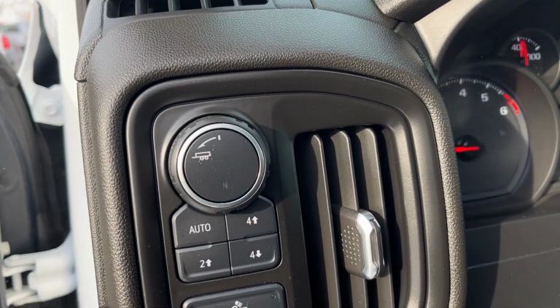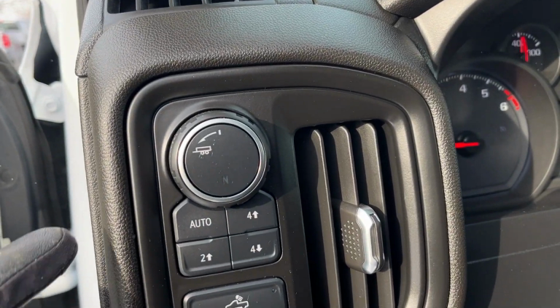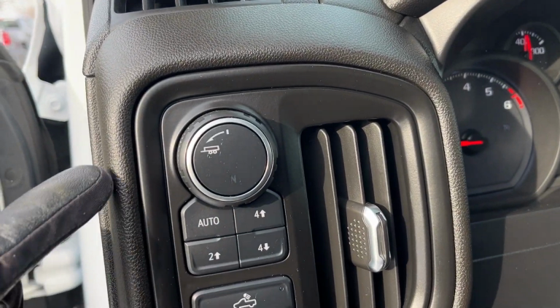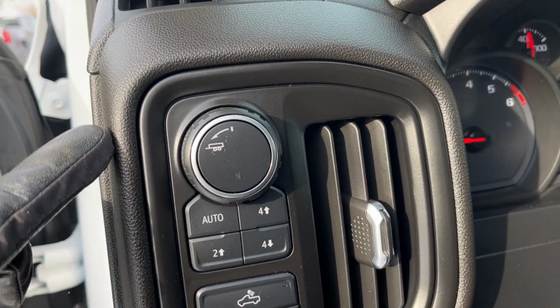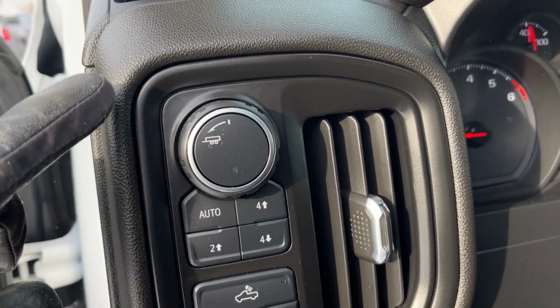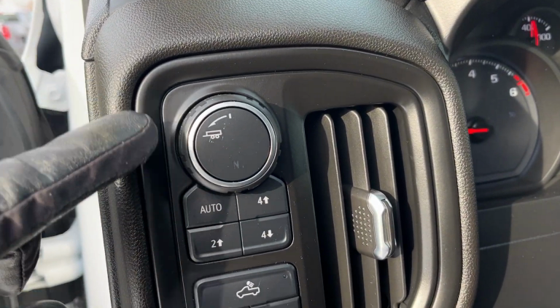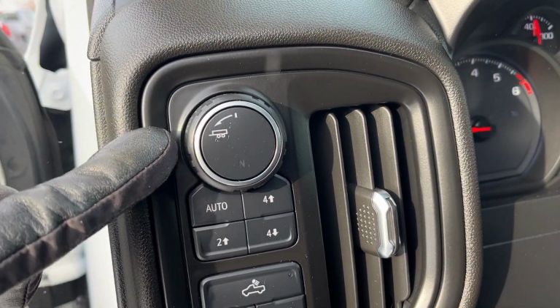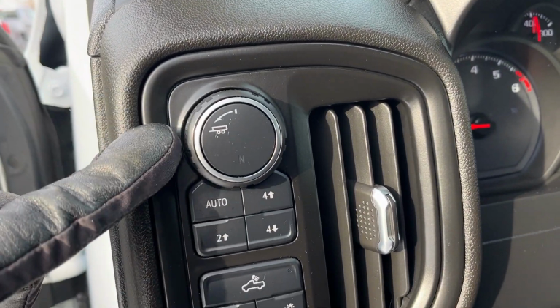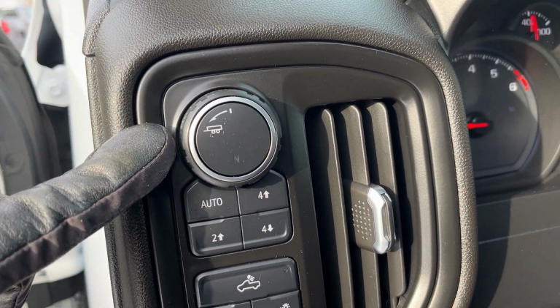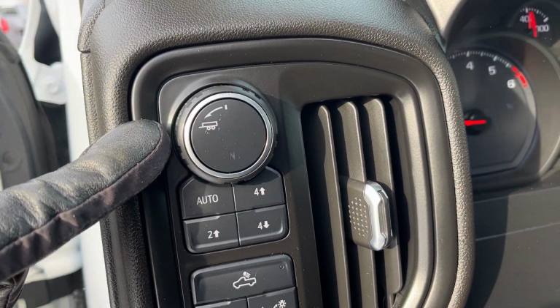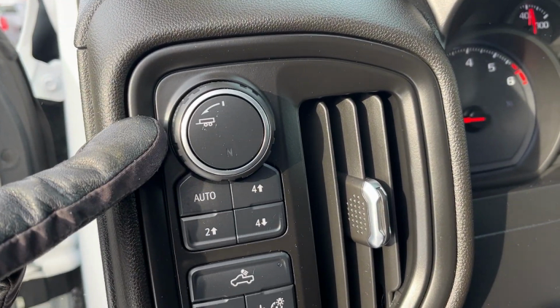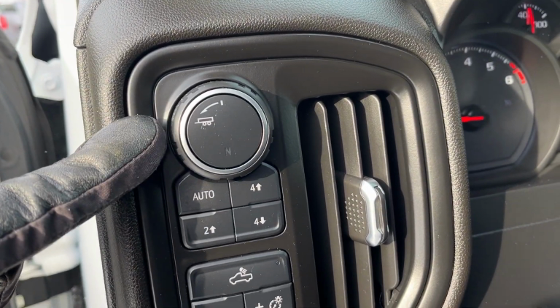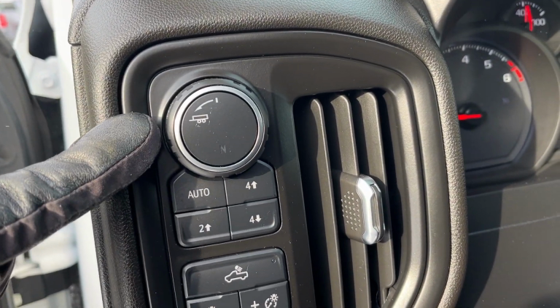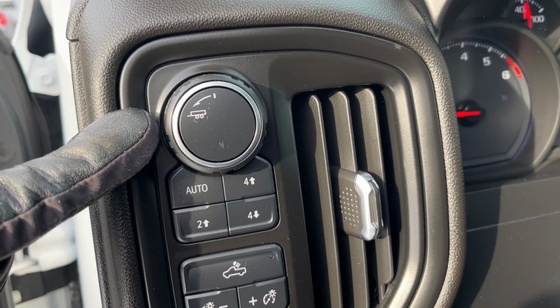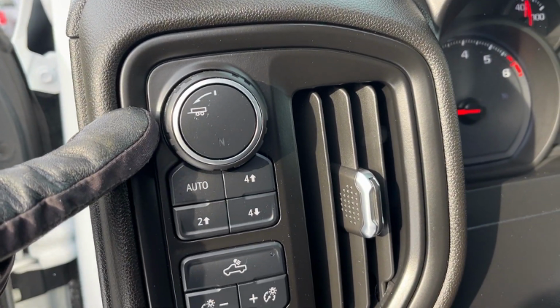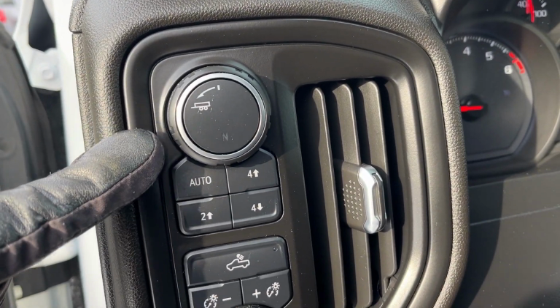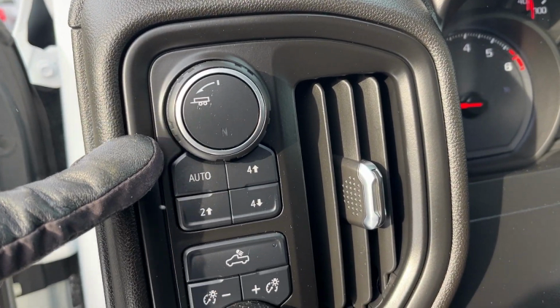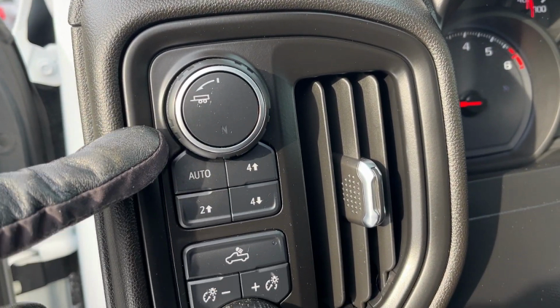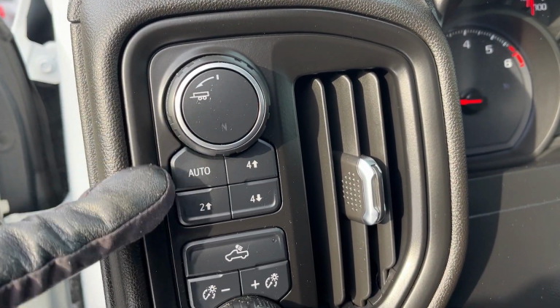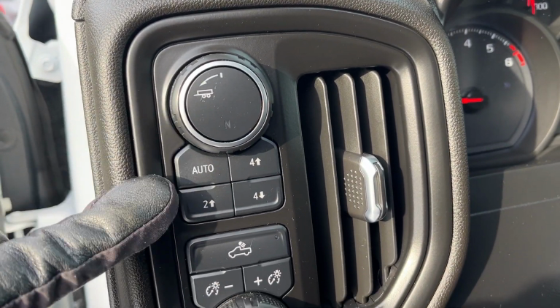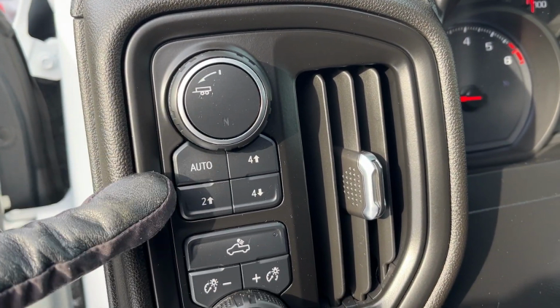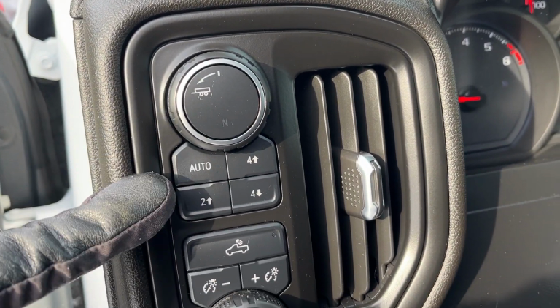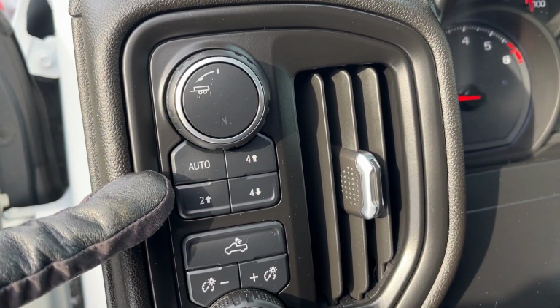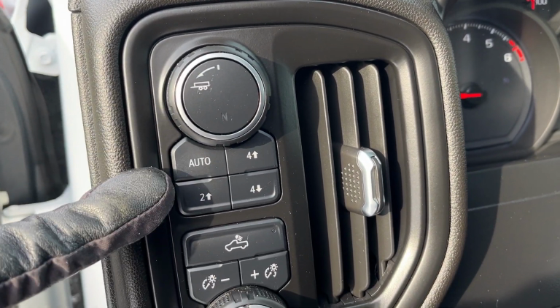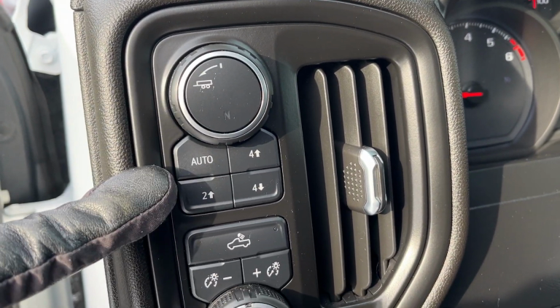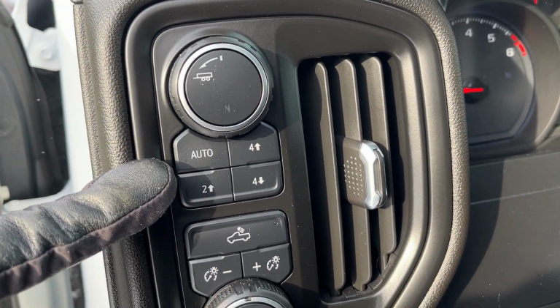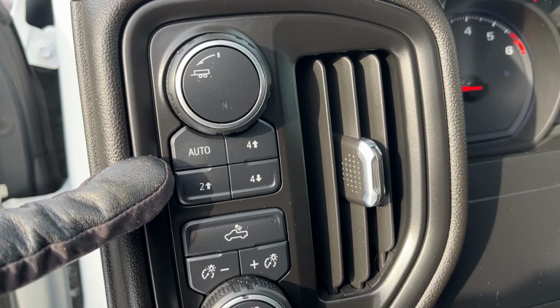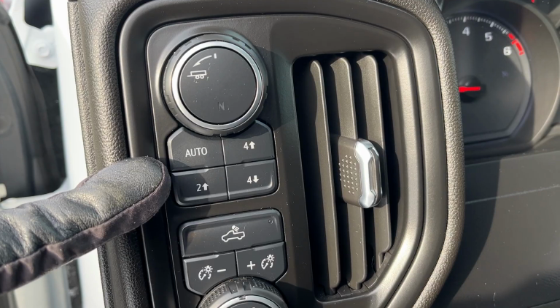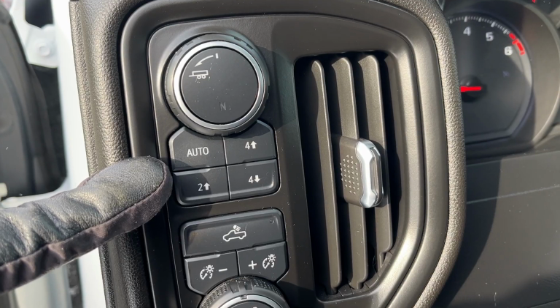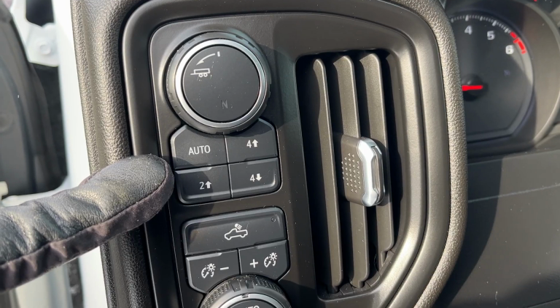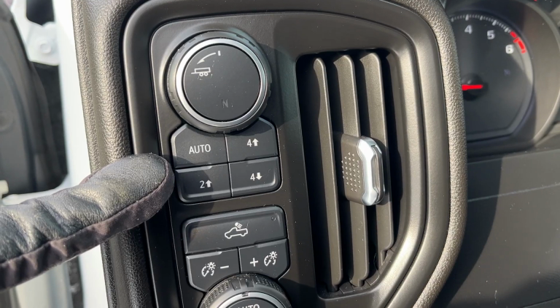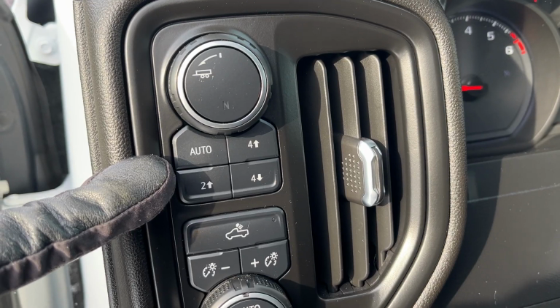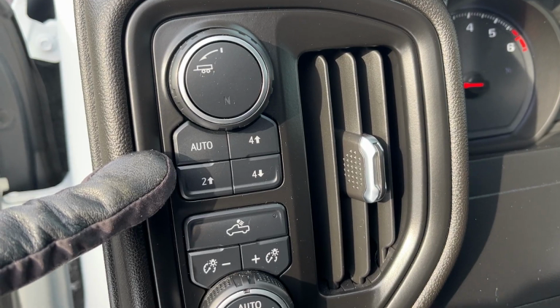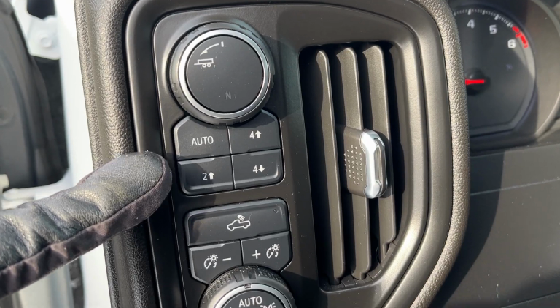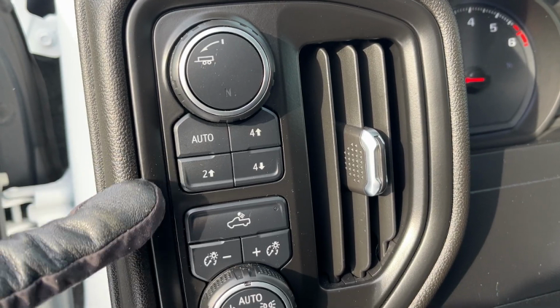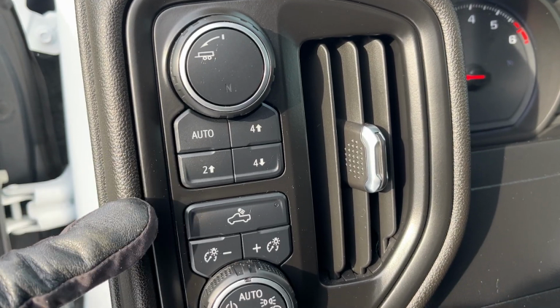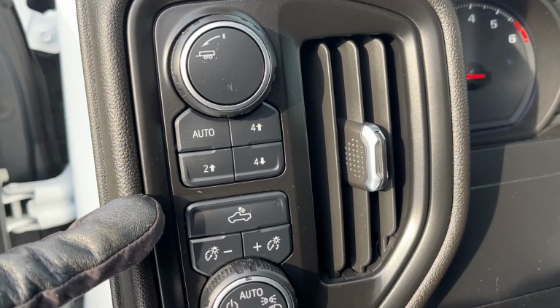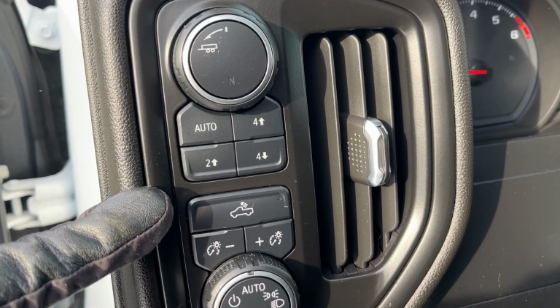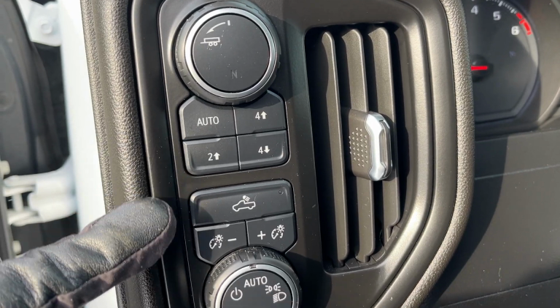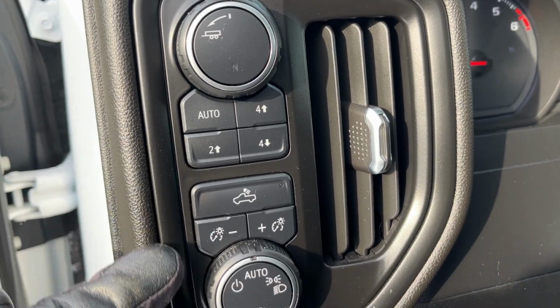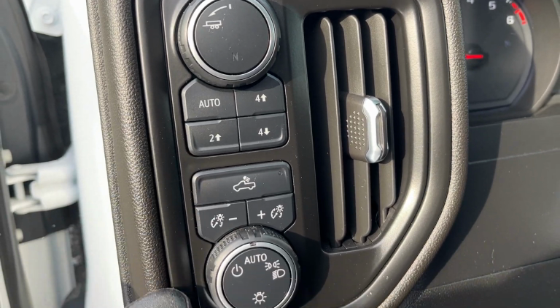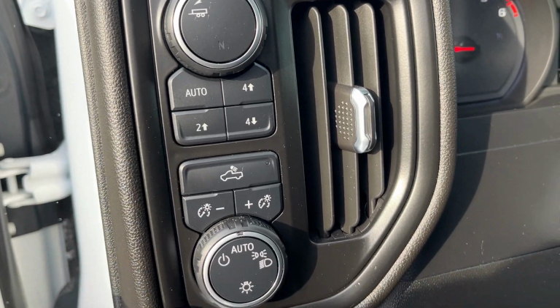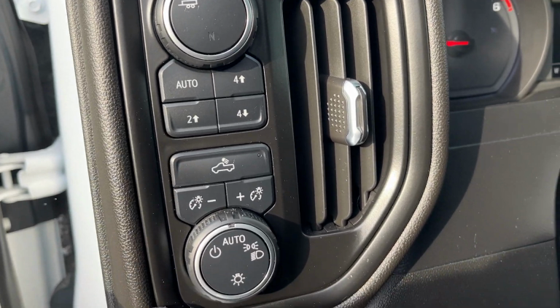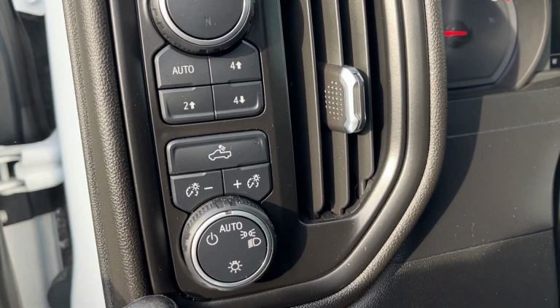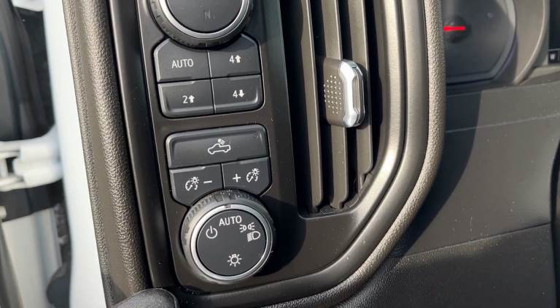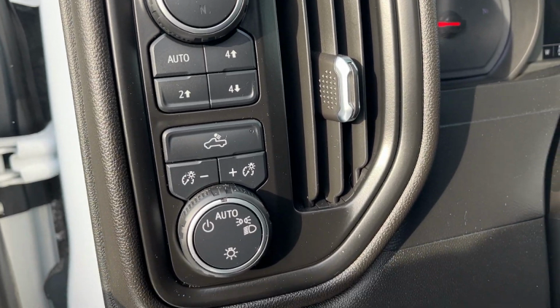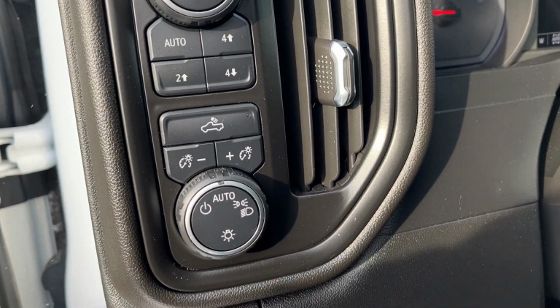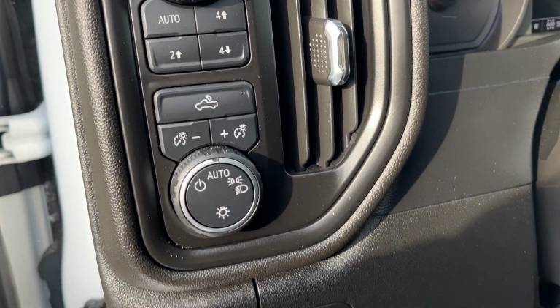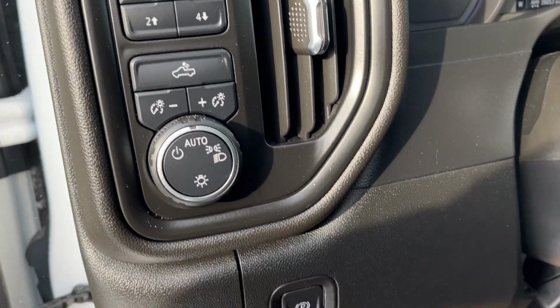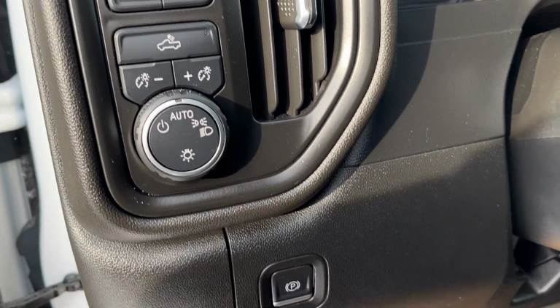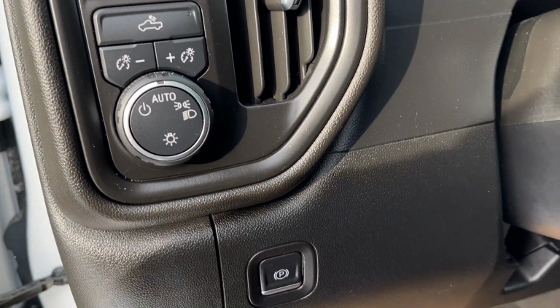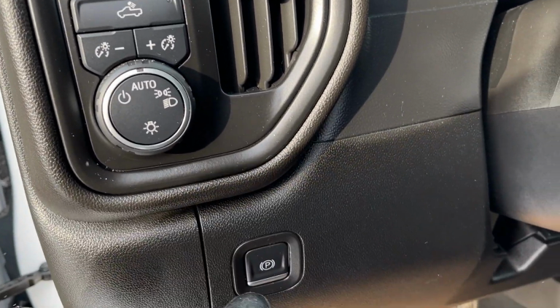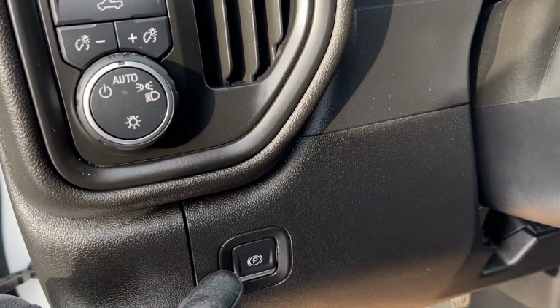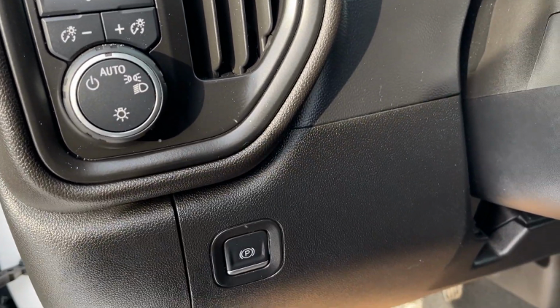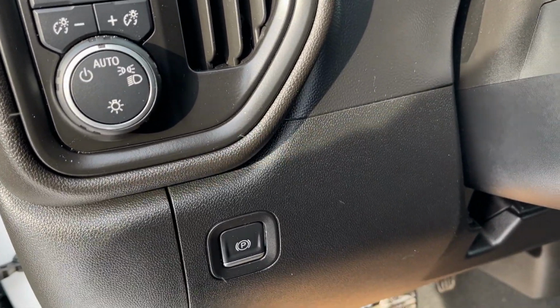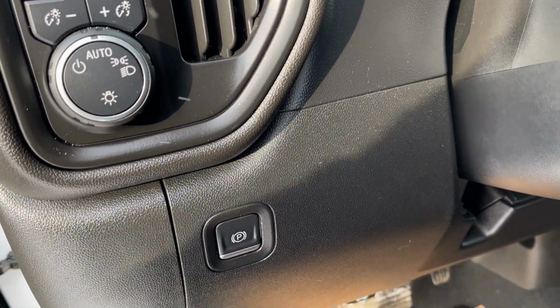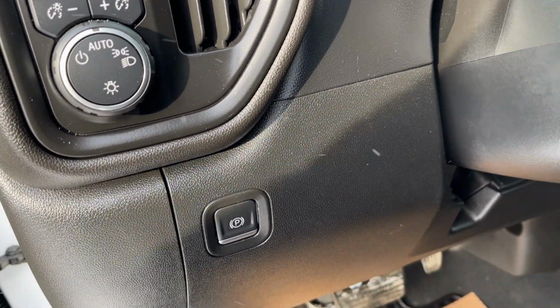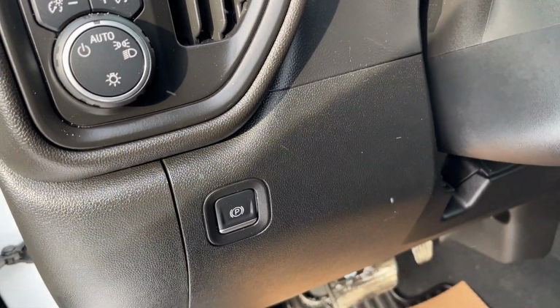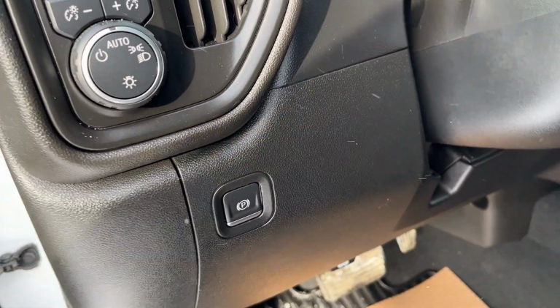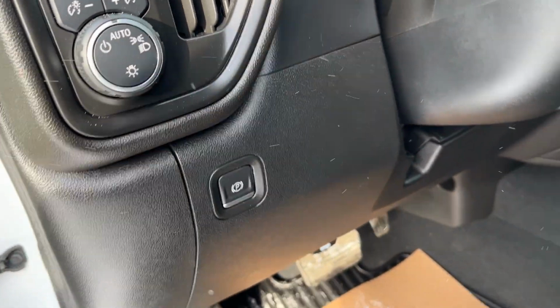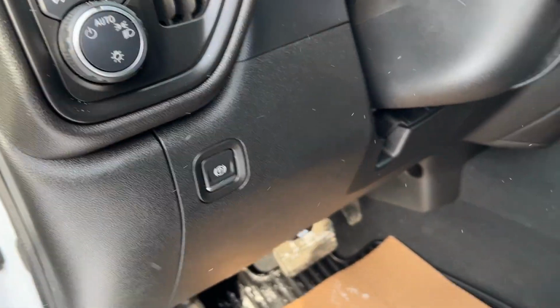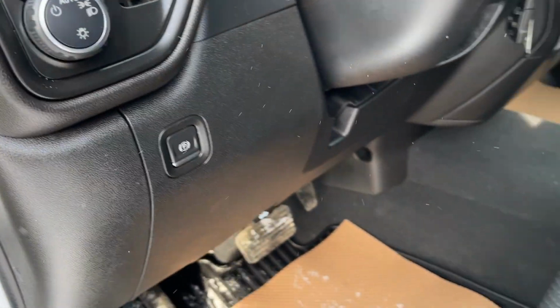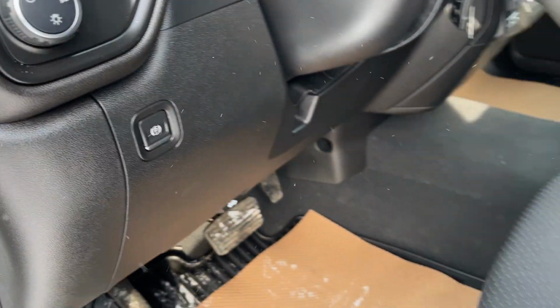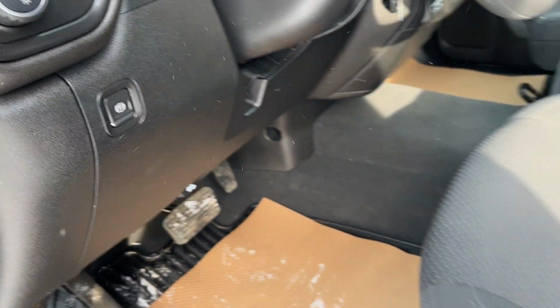Just inside to the left of the steering wheel we have our trailer controls as well as the four wheel drive settings. Then we have our lighting controls and electronic parking brake.